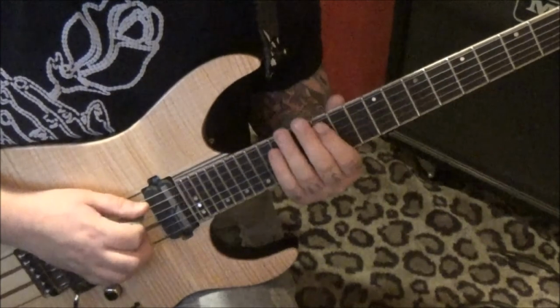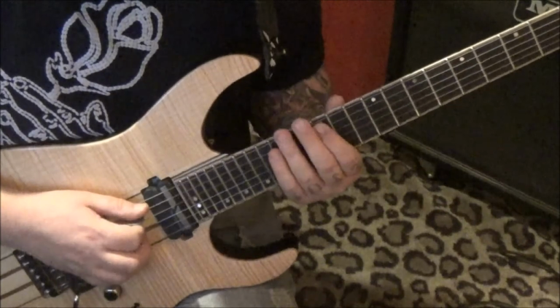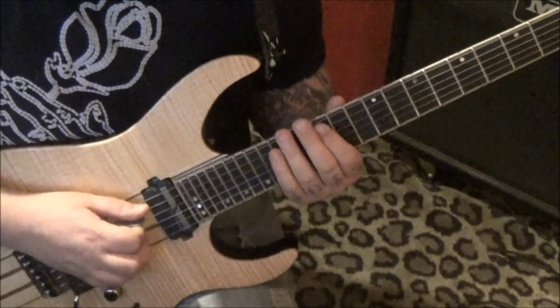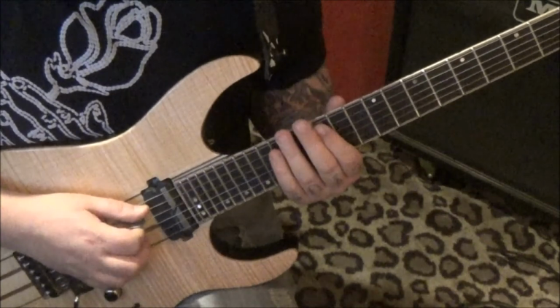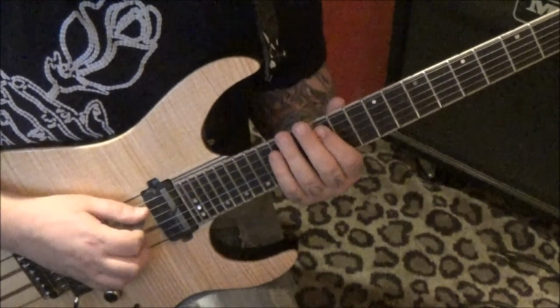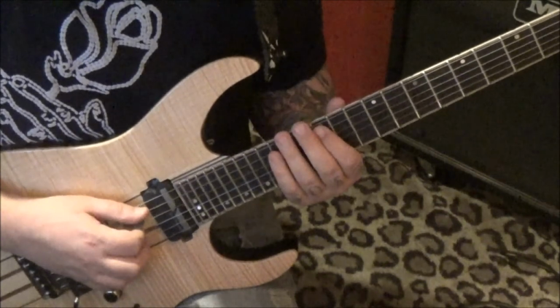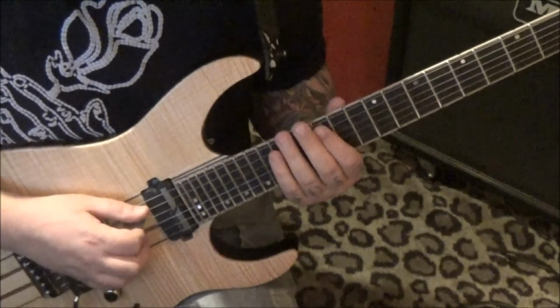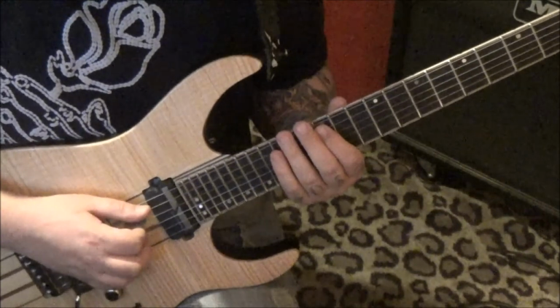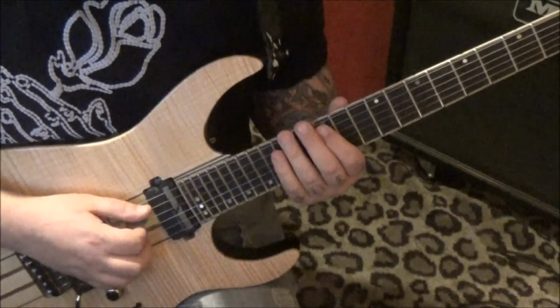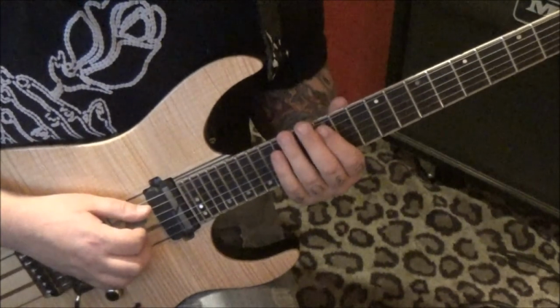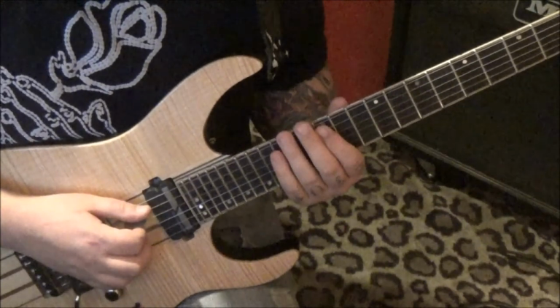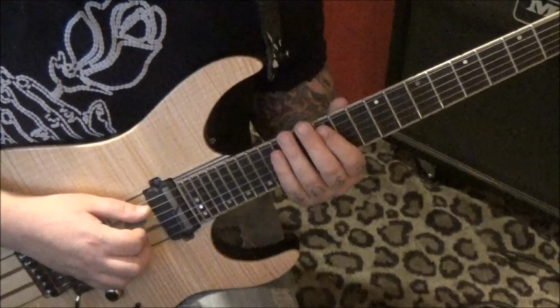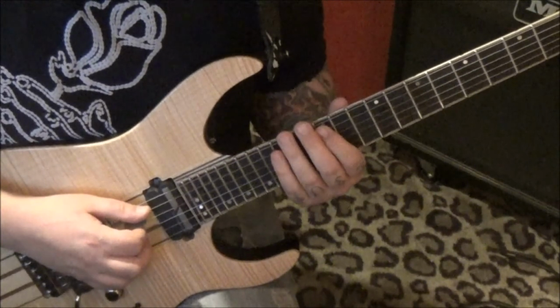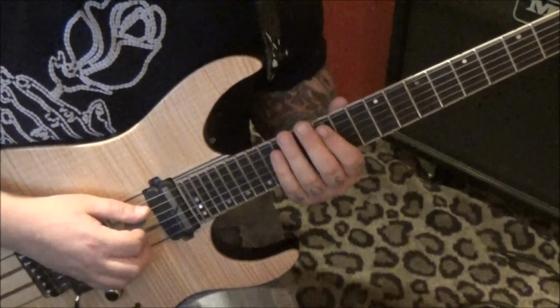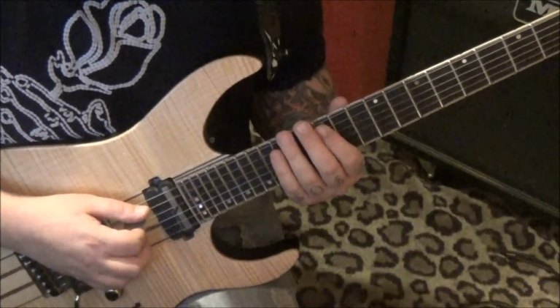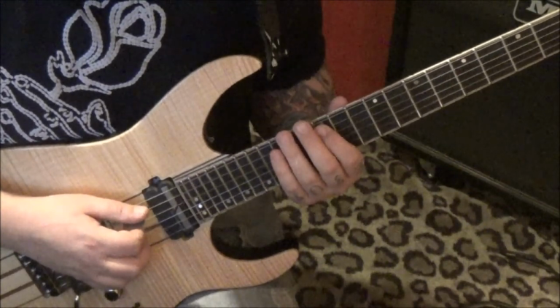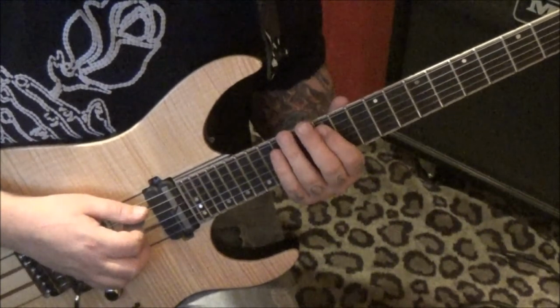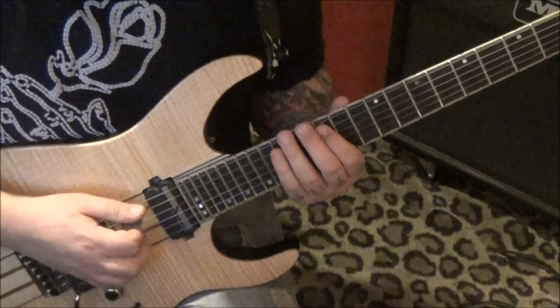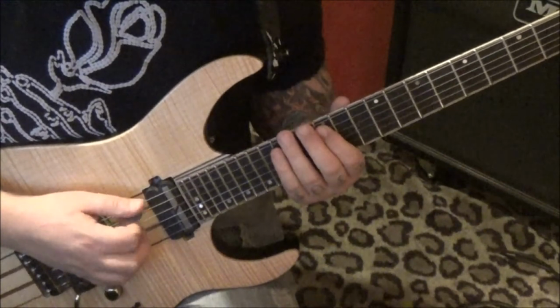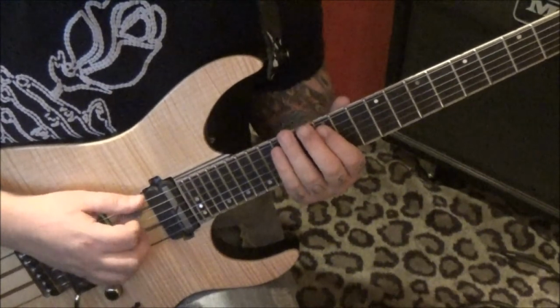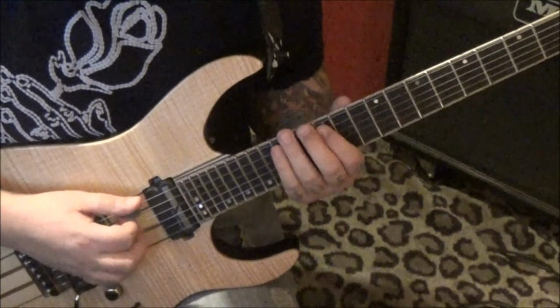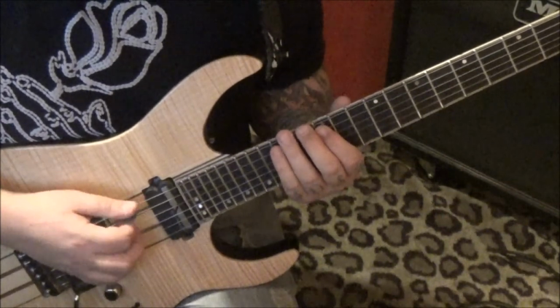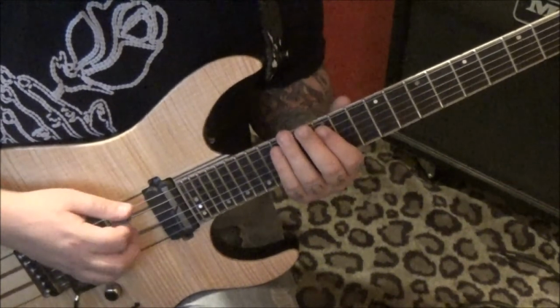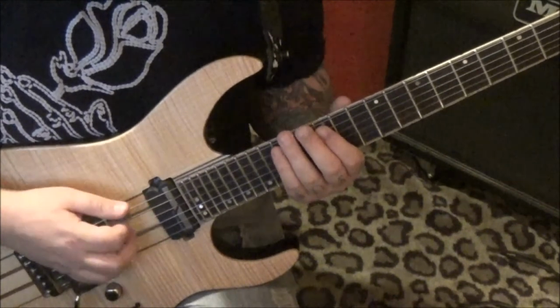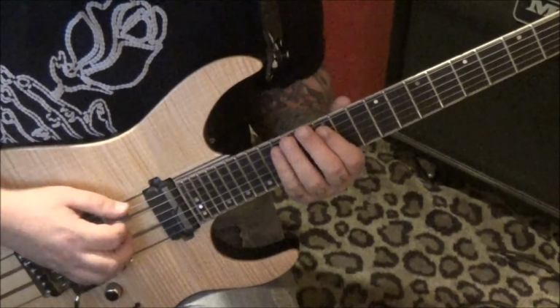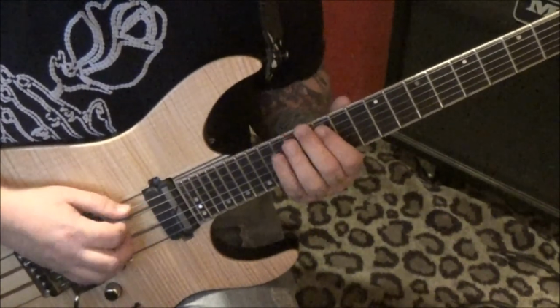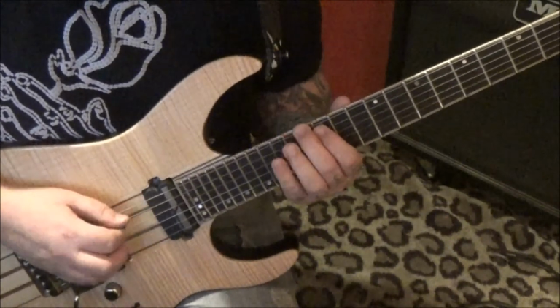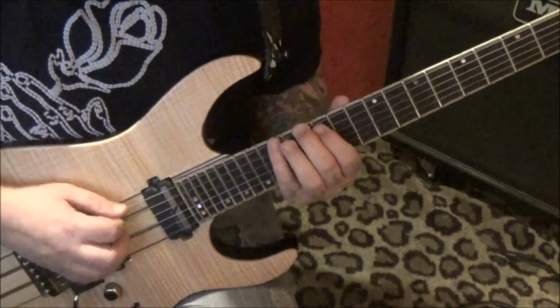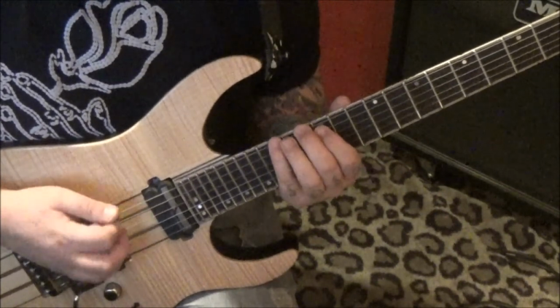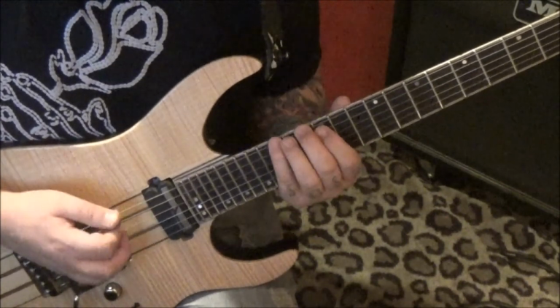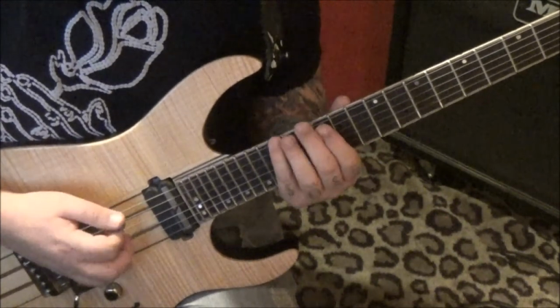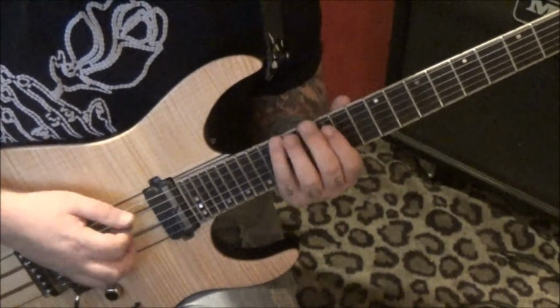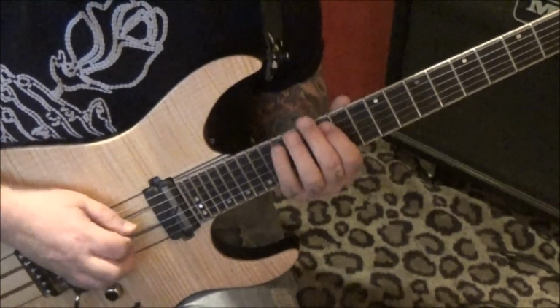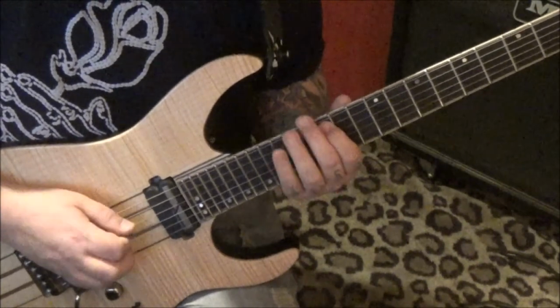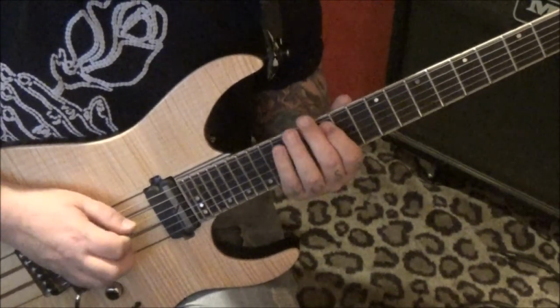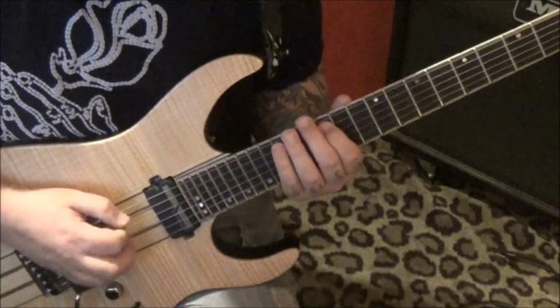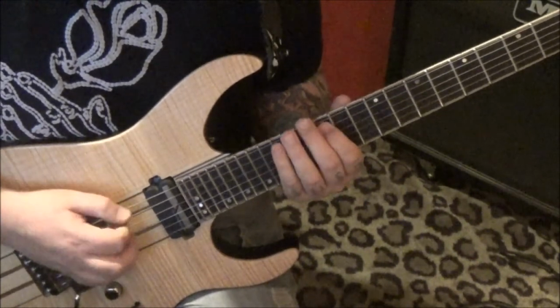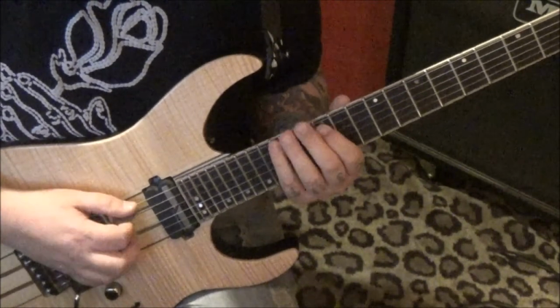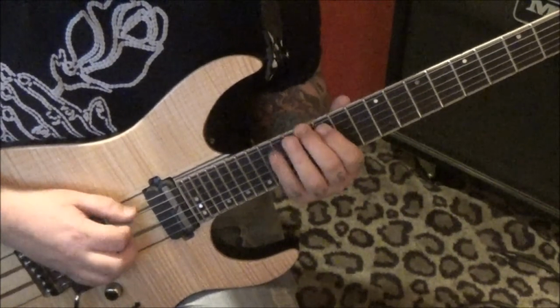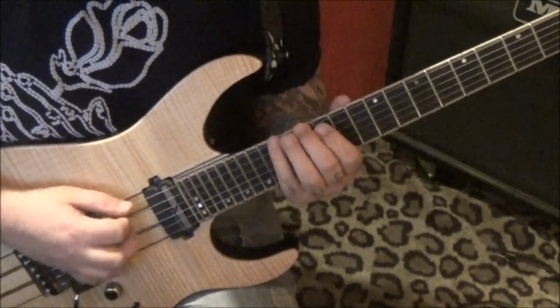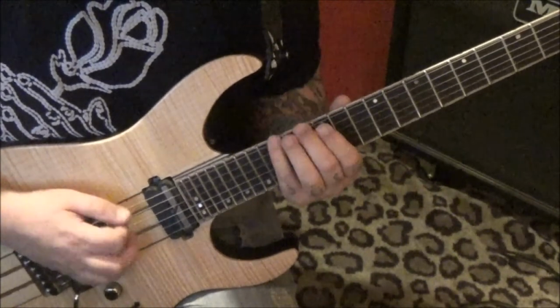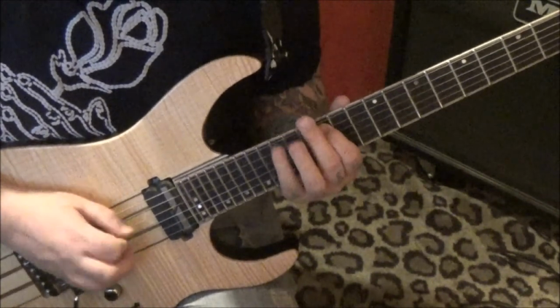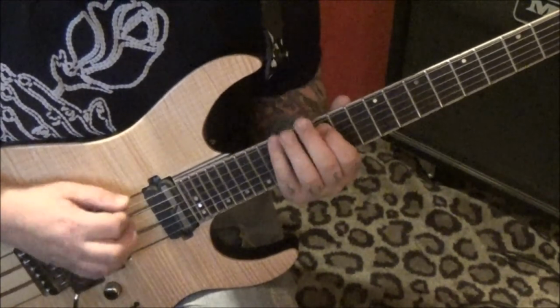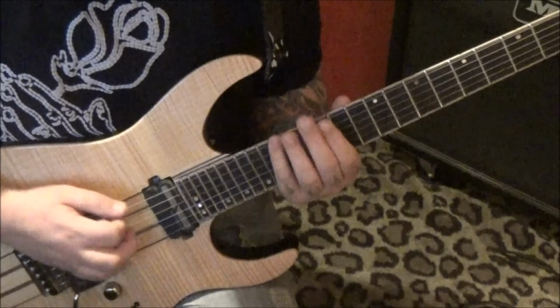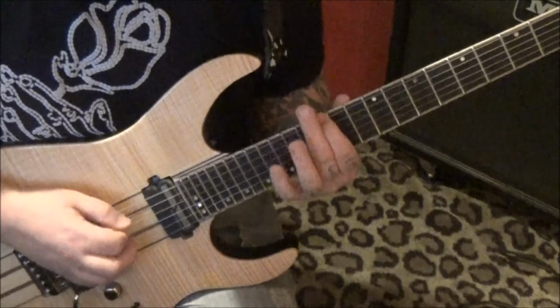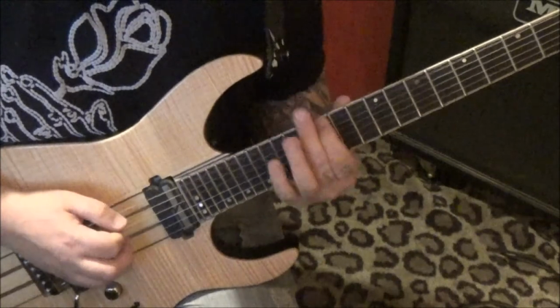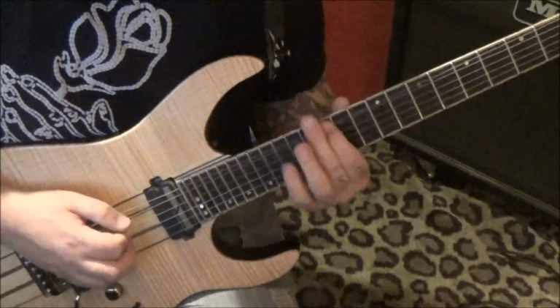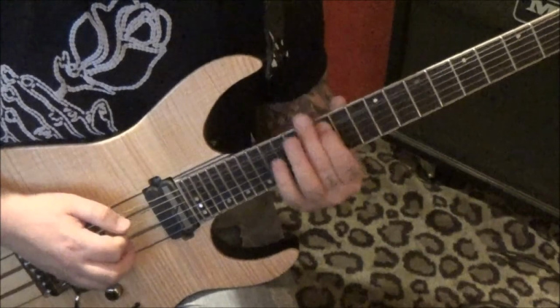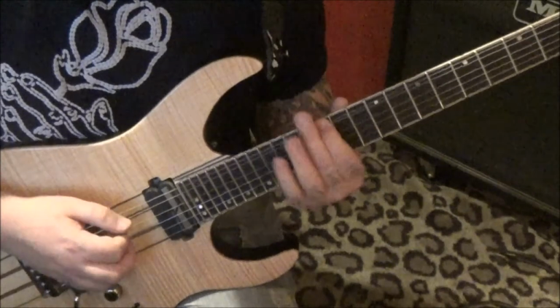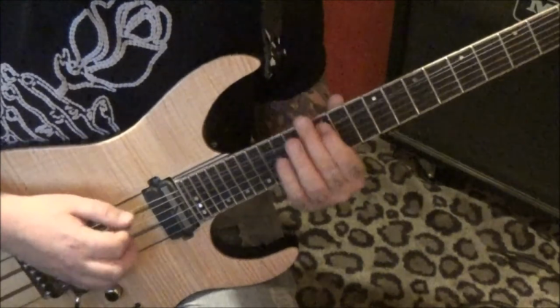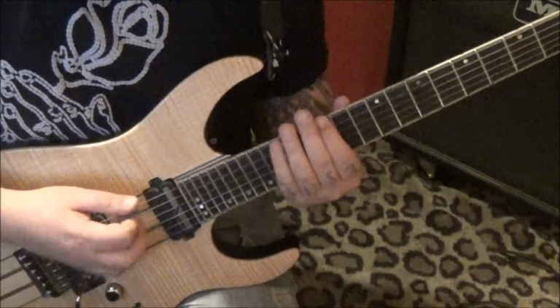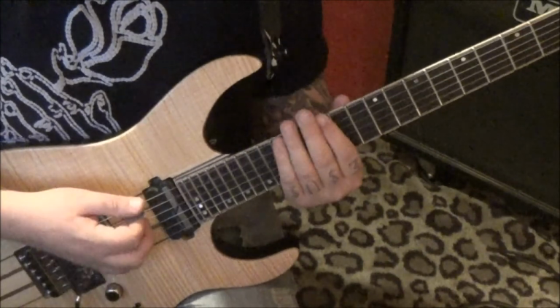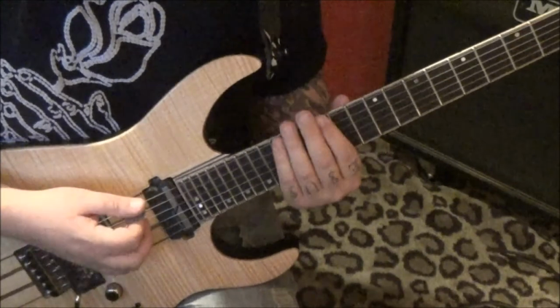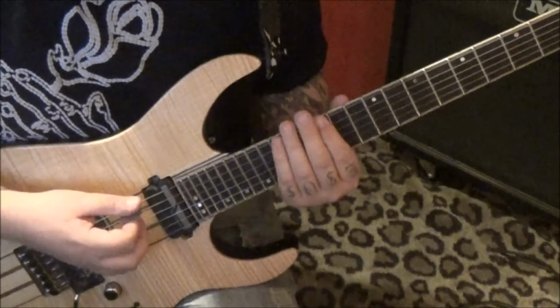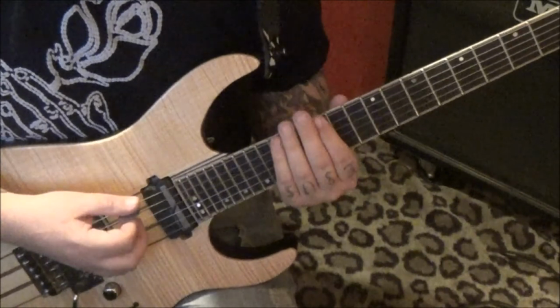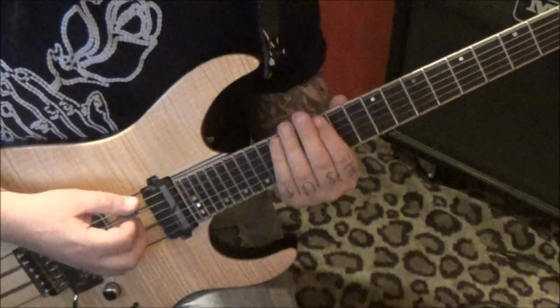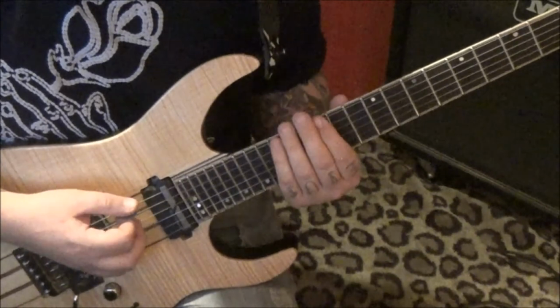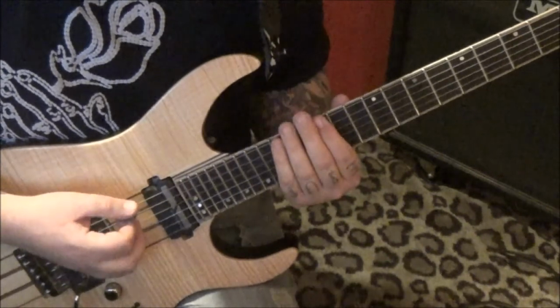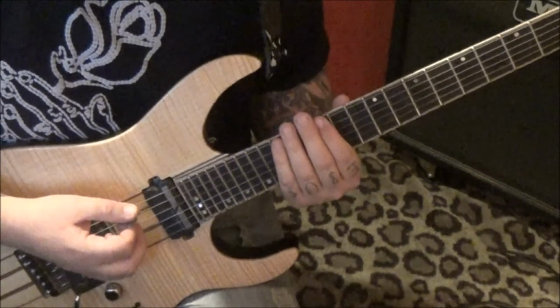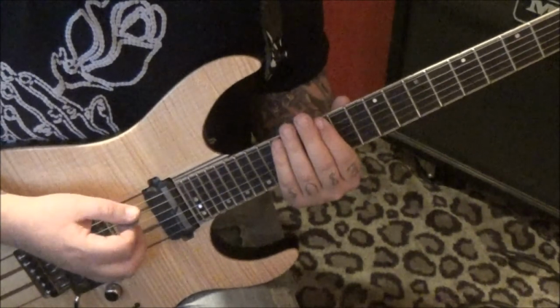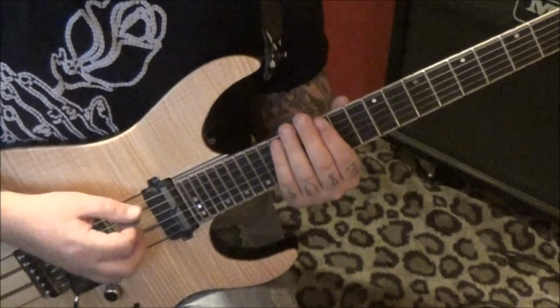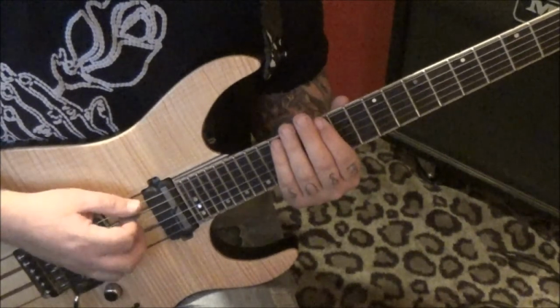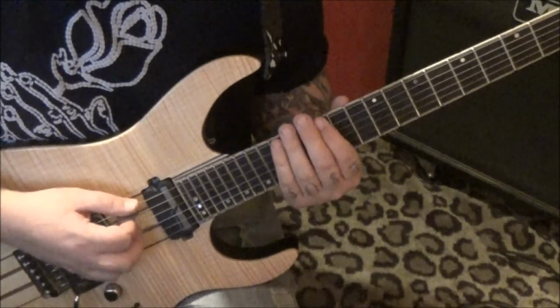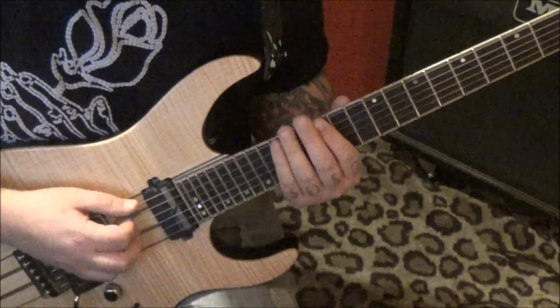From there, 13, 15 E, 12 A — slide to 15, 12 E, vibrato.